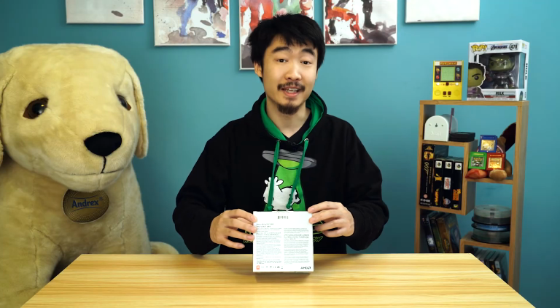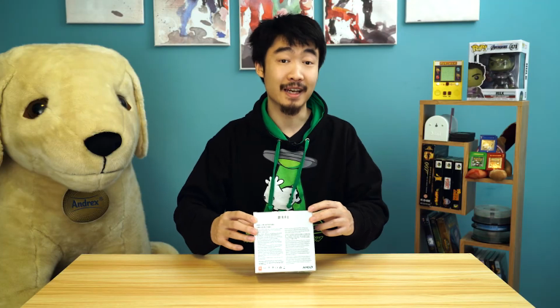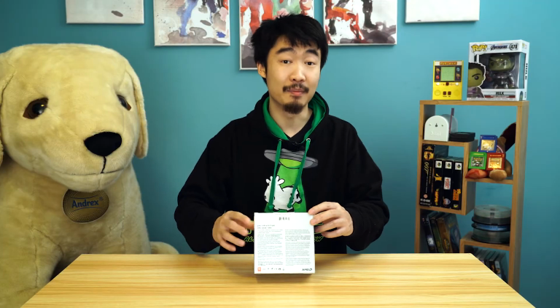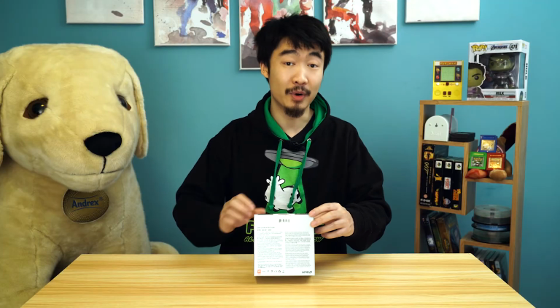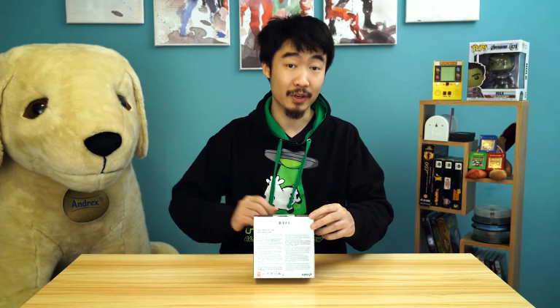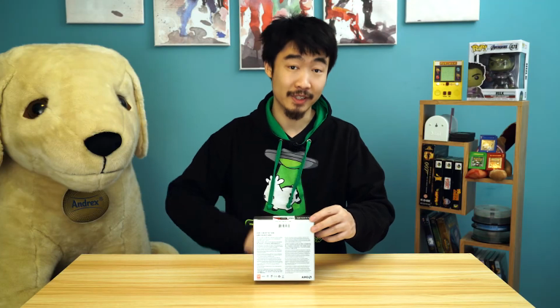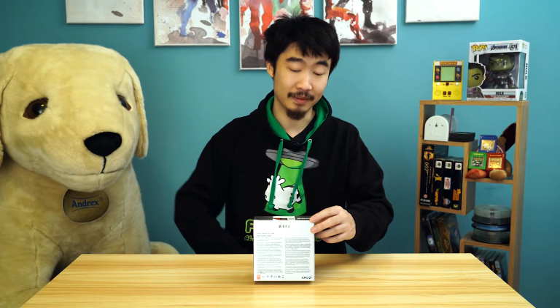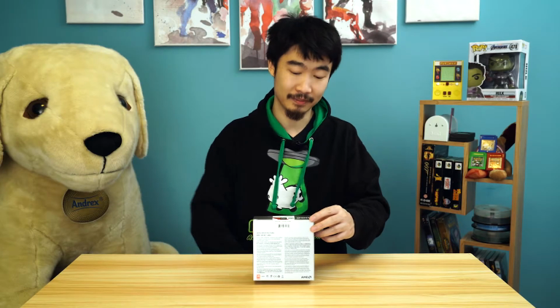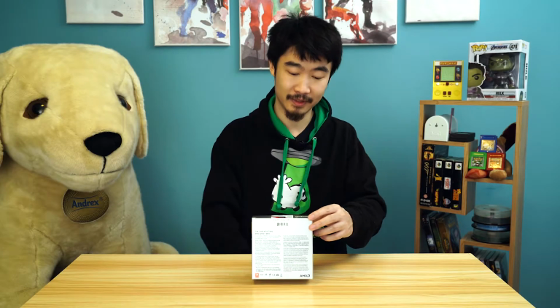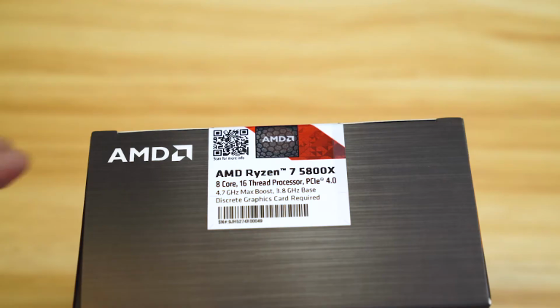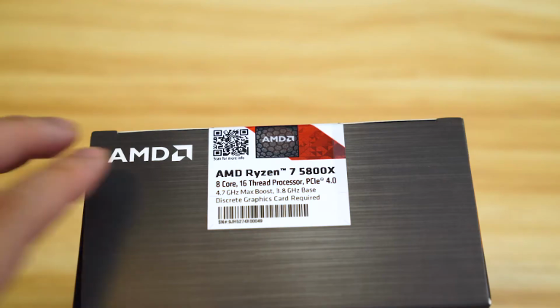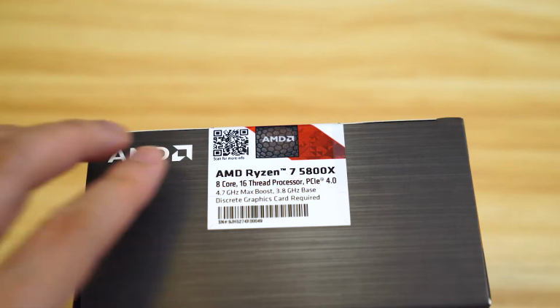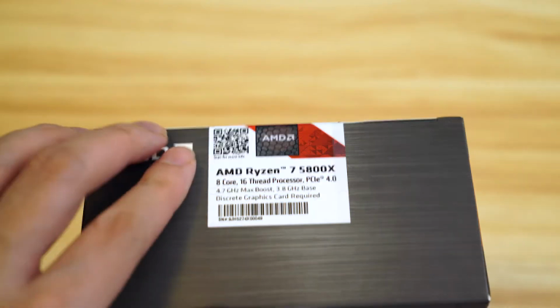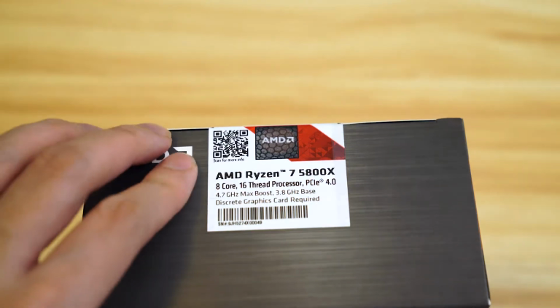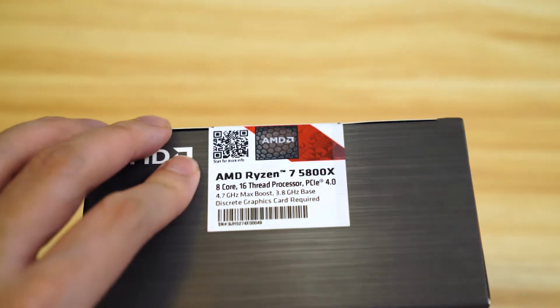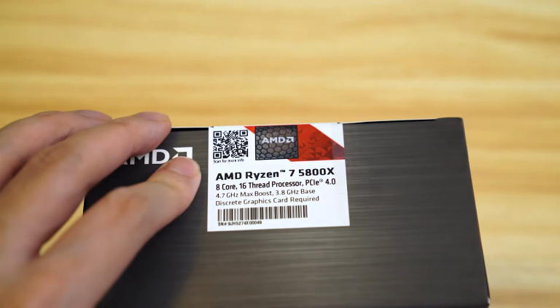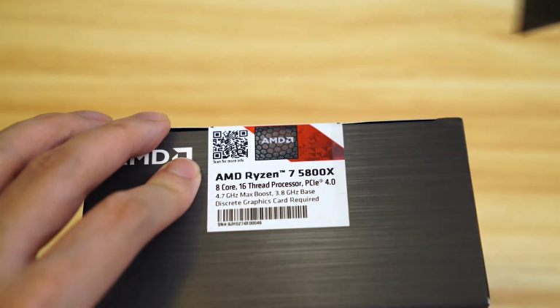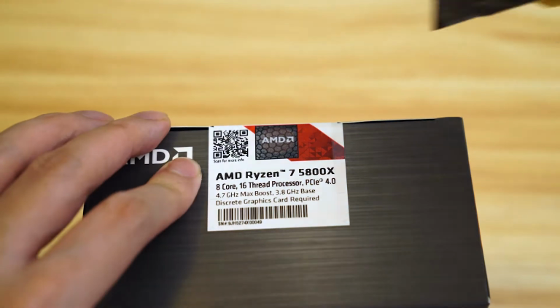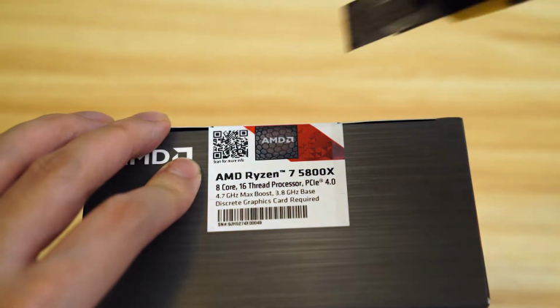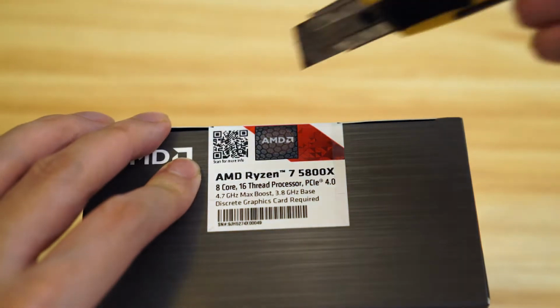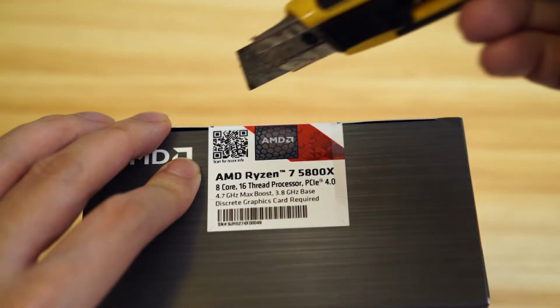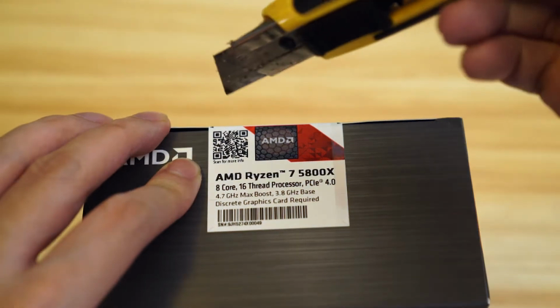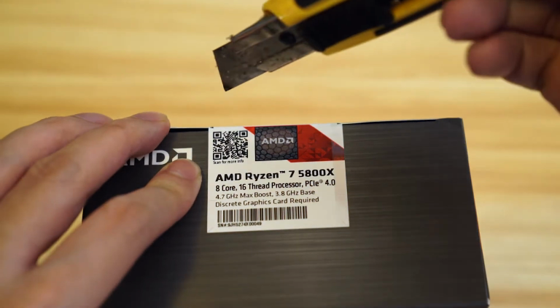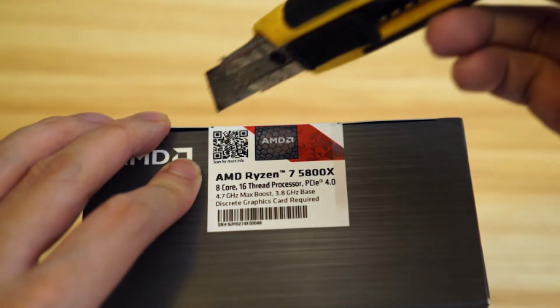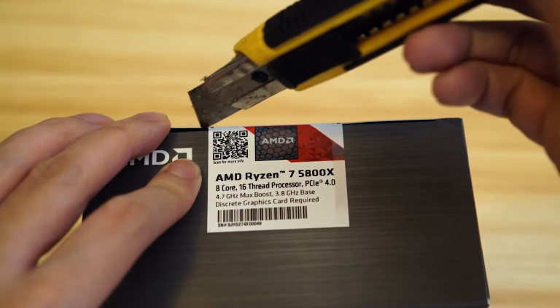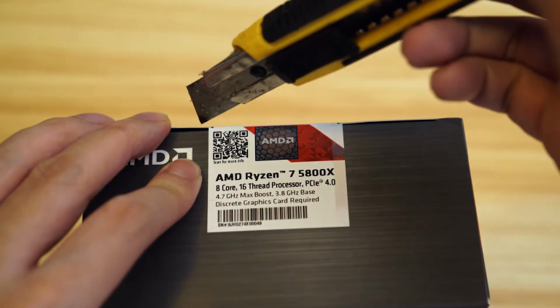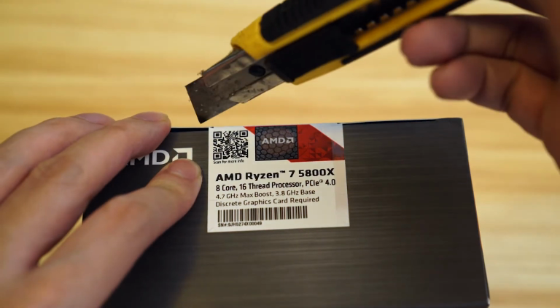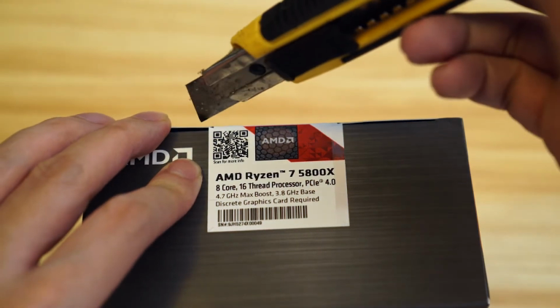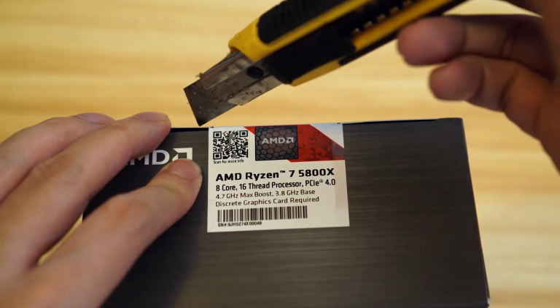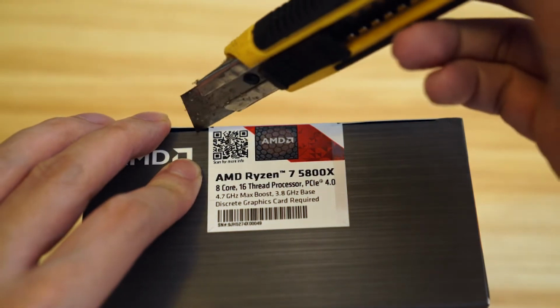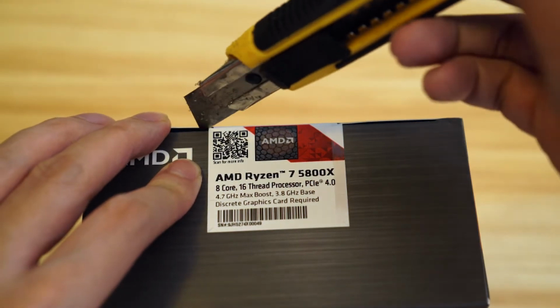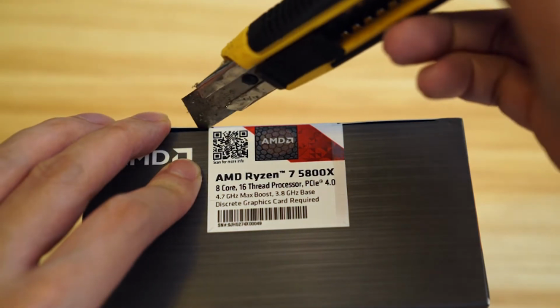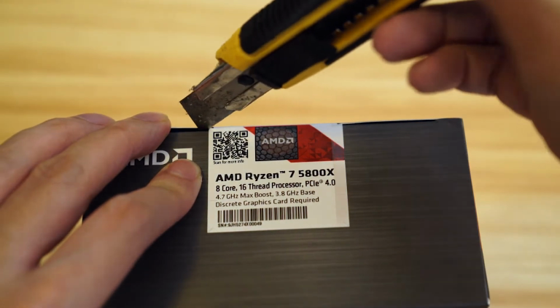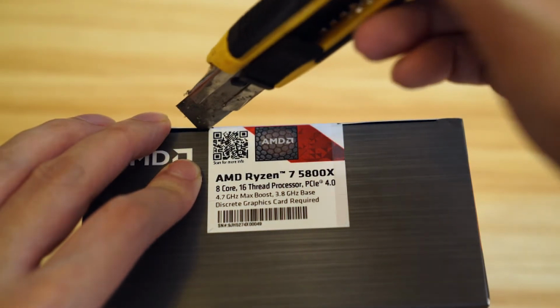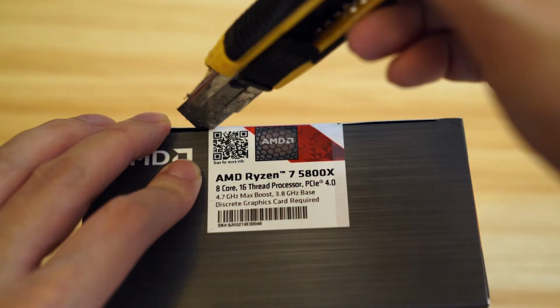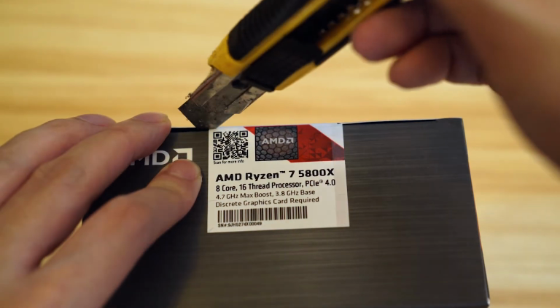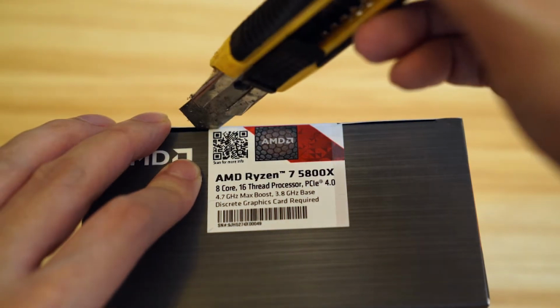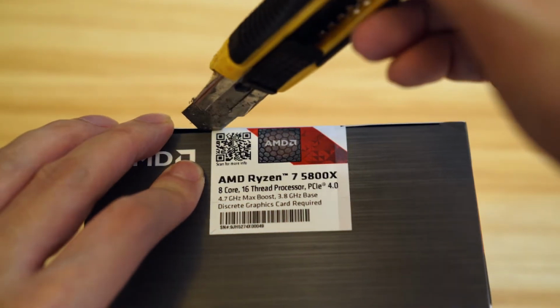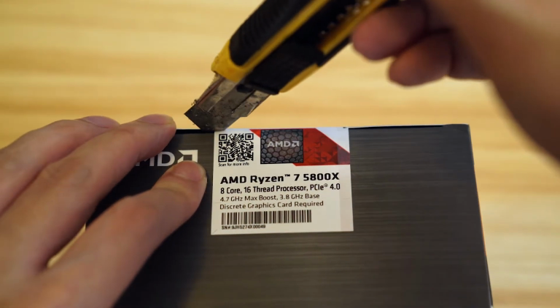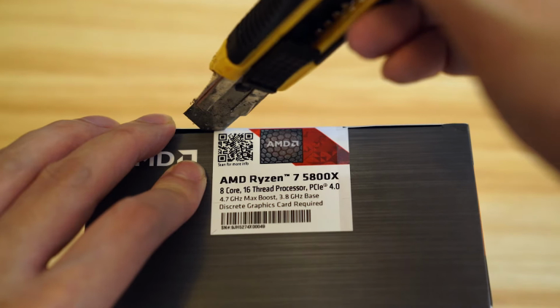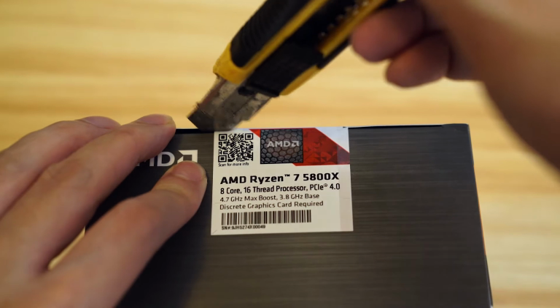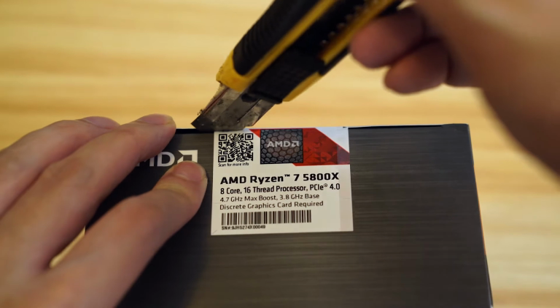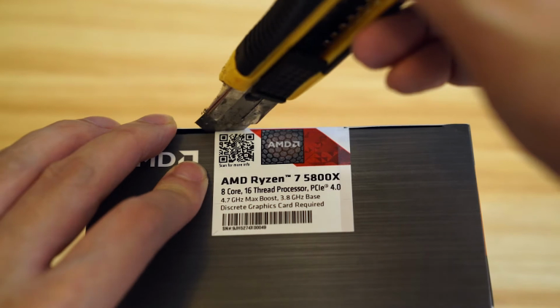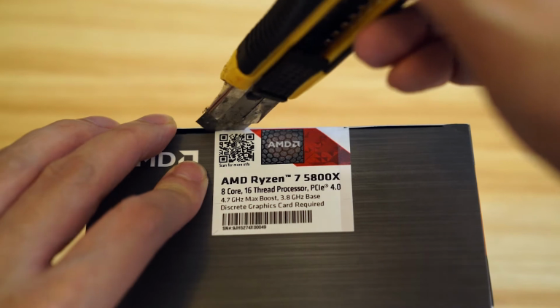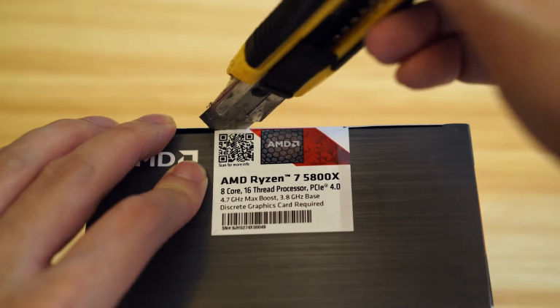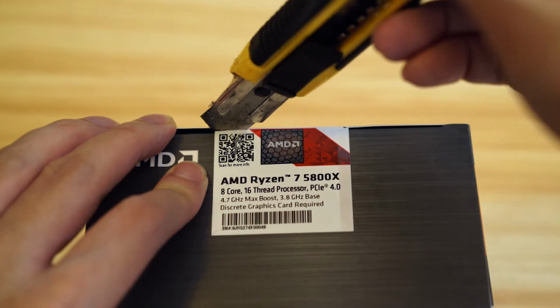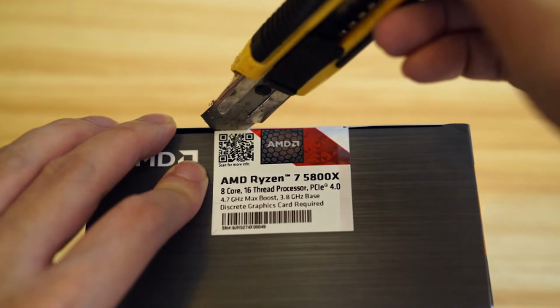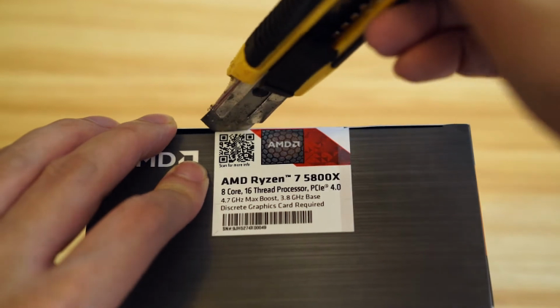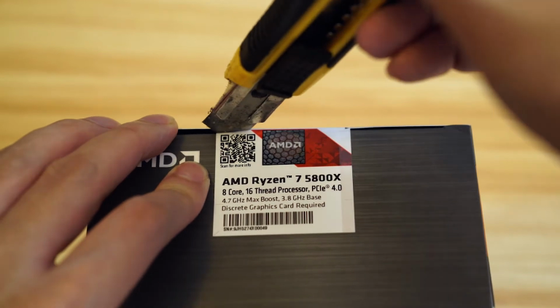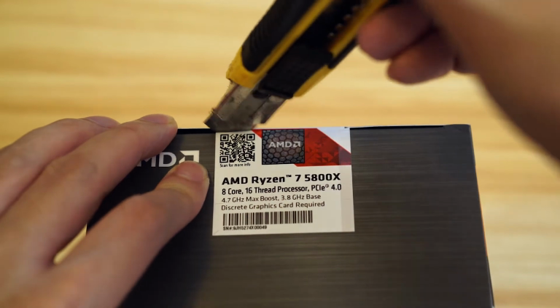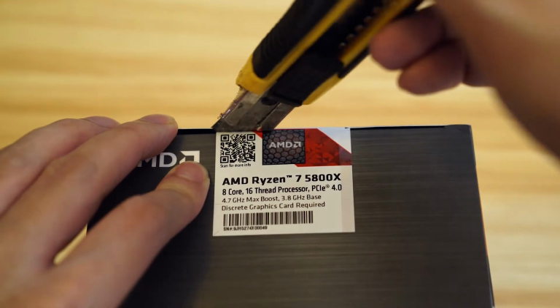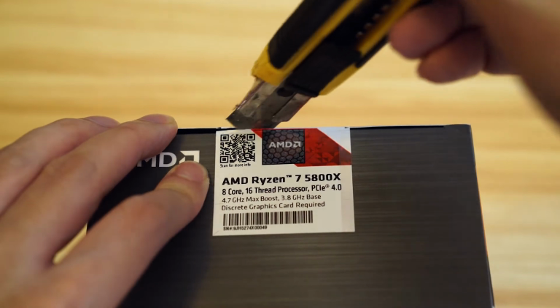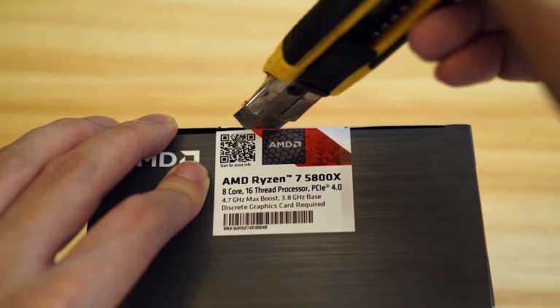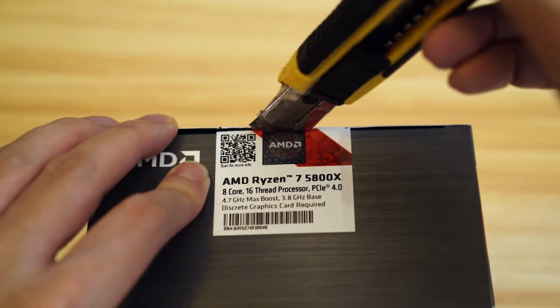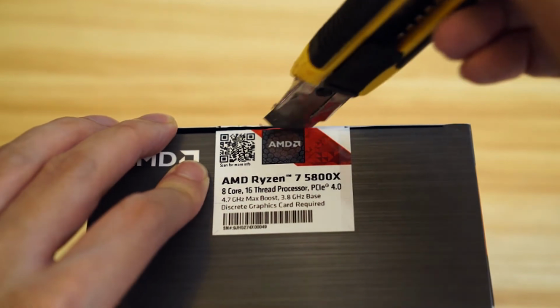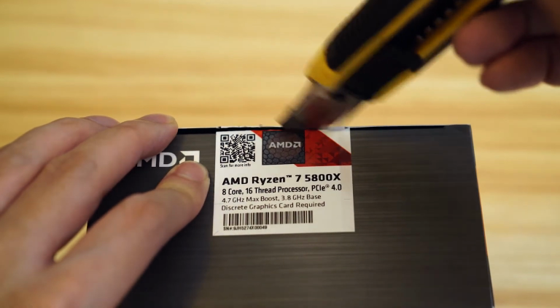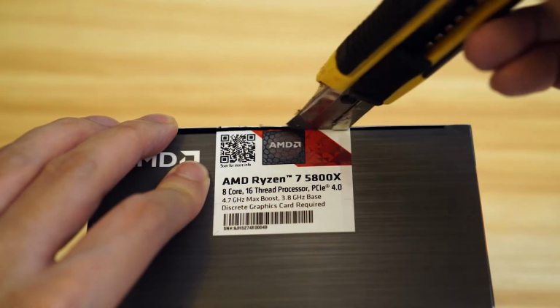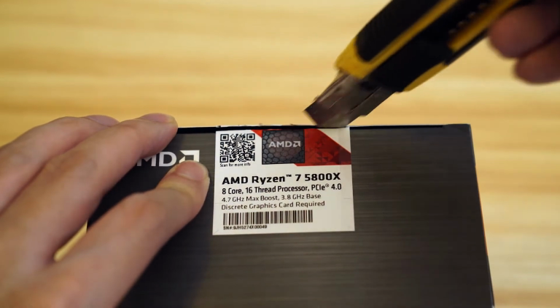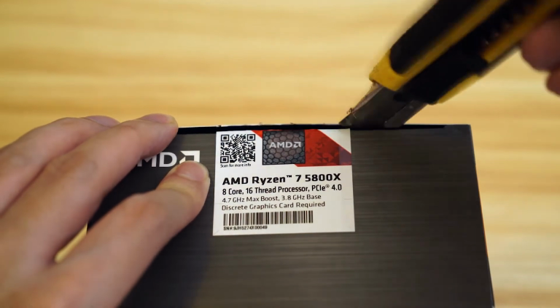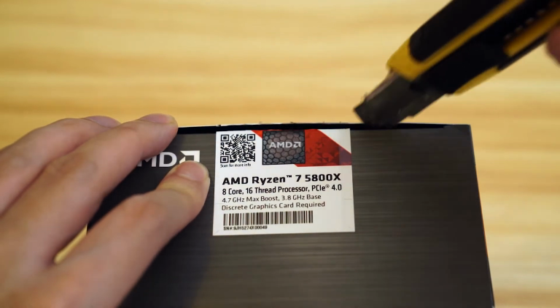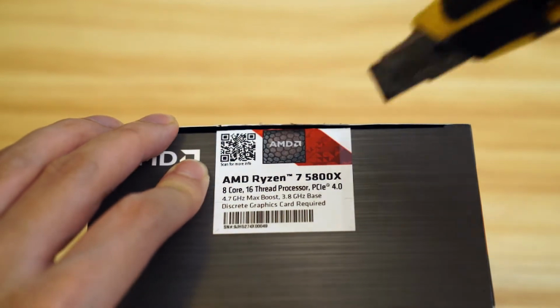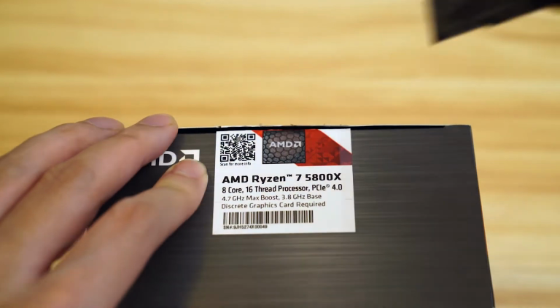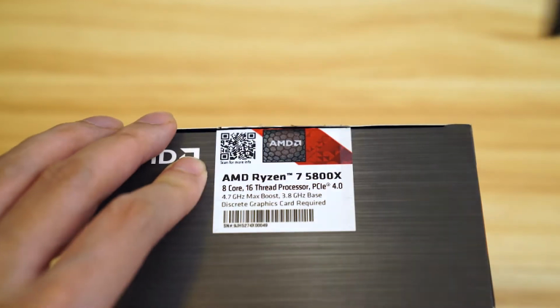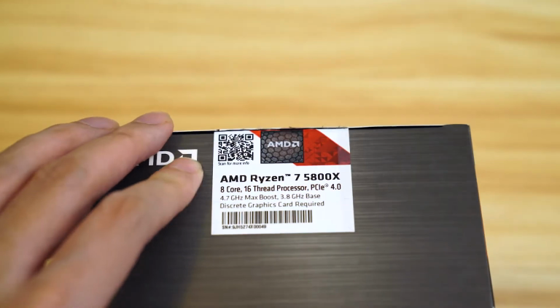So let's unbox it. We've got Mr. Knife here and we're just gonna make an incision all the way across.